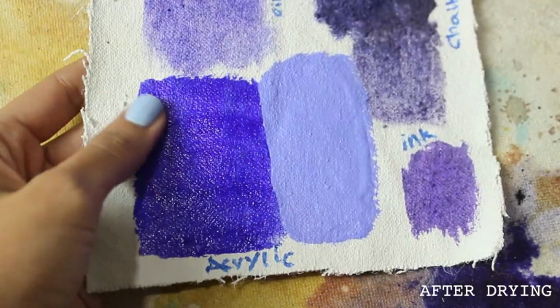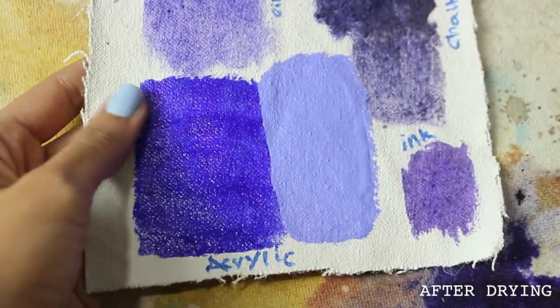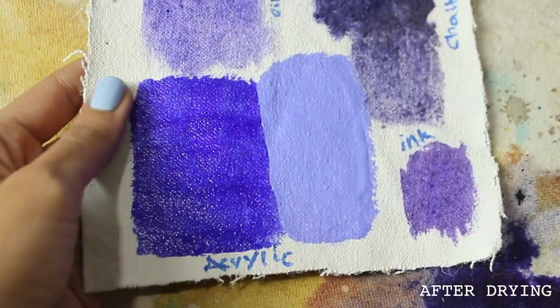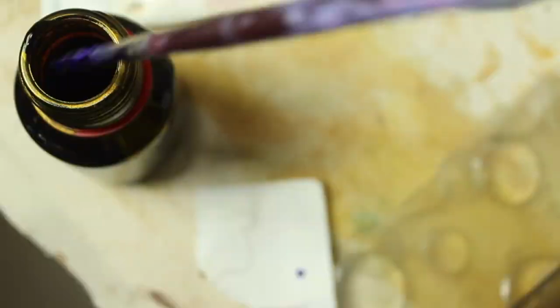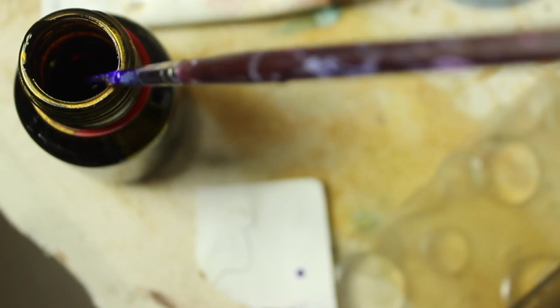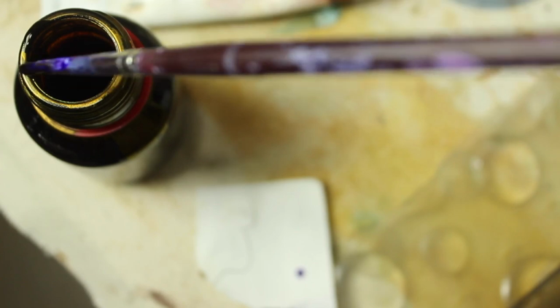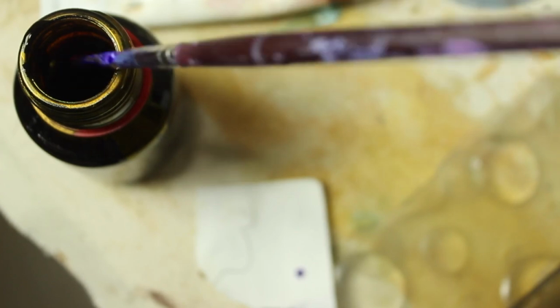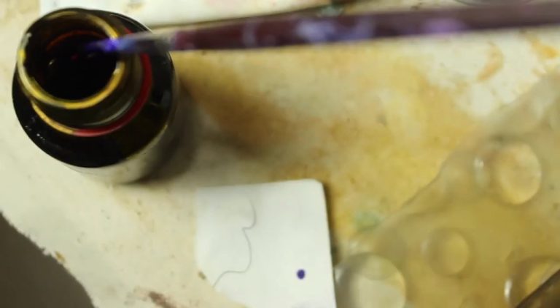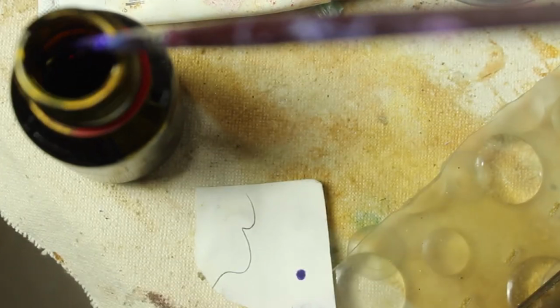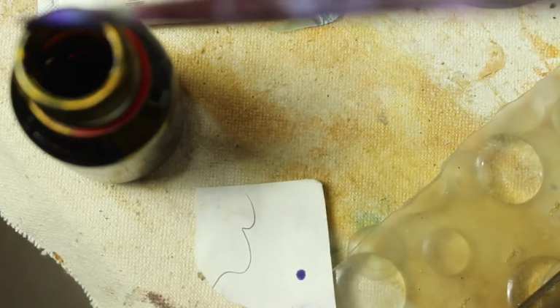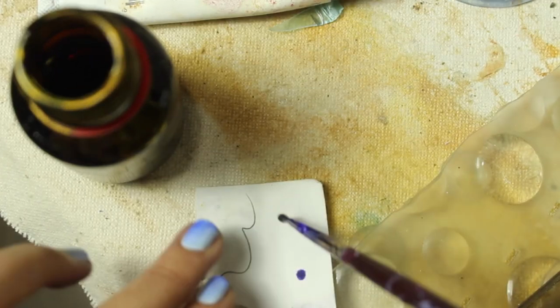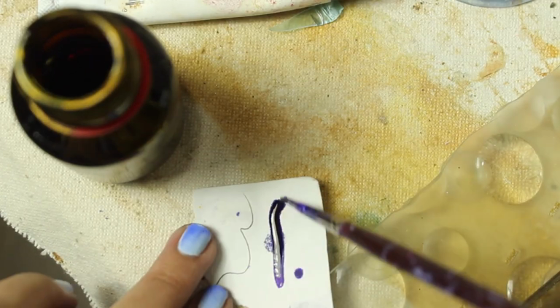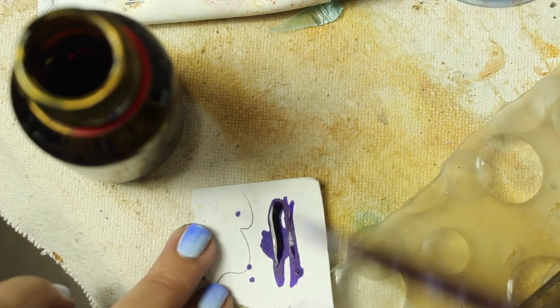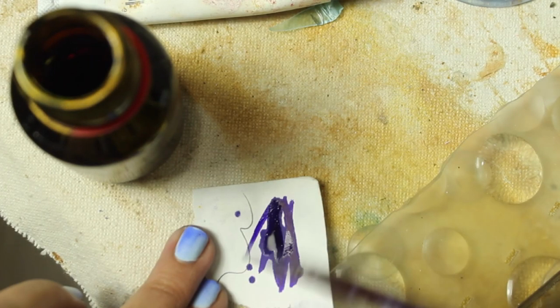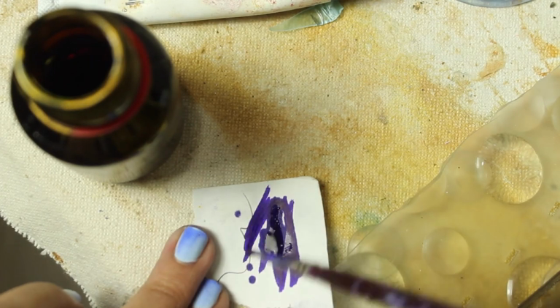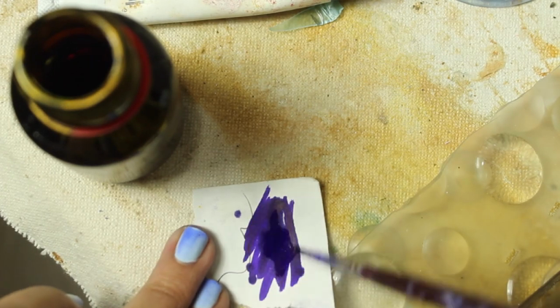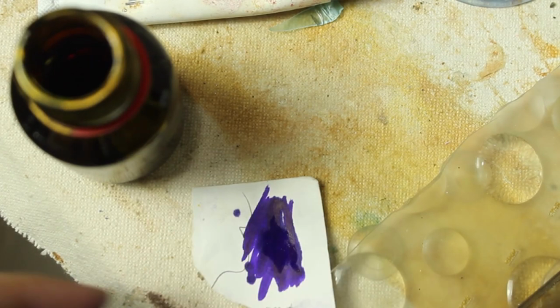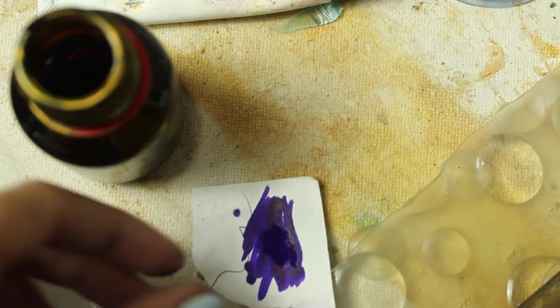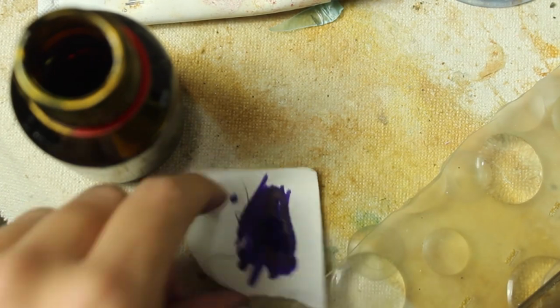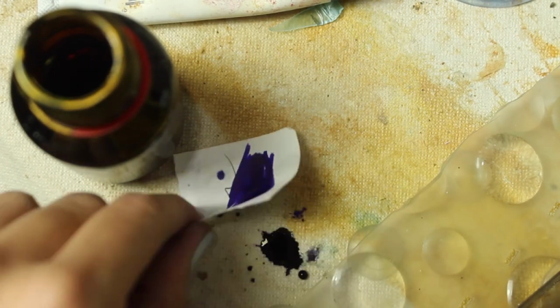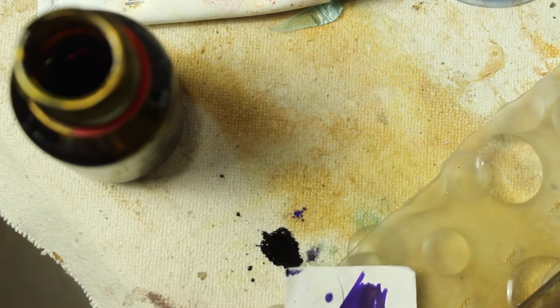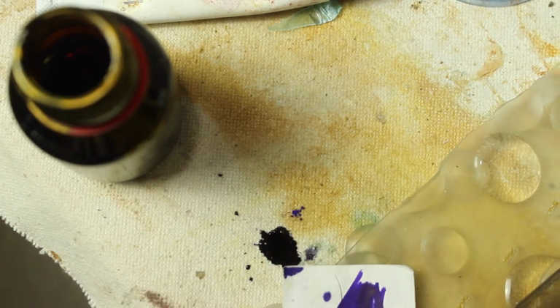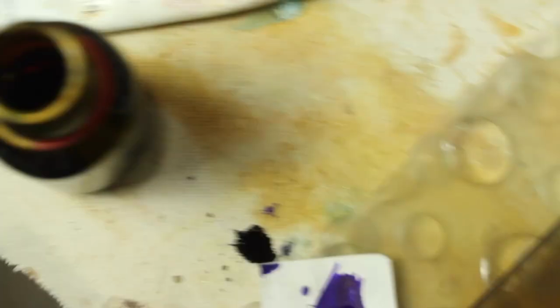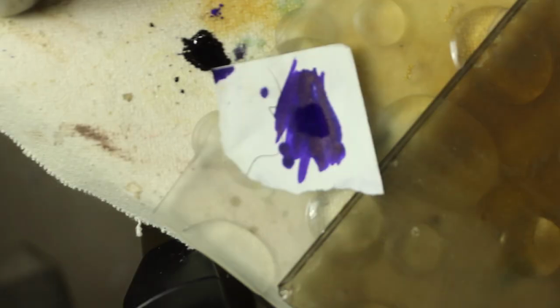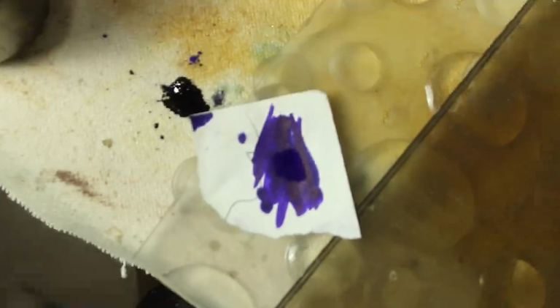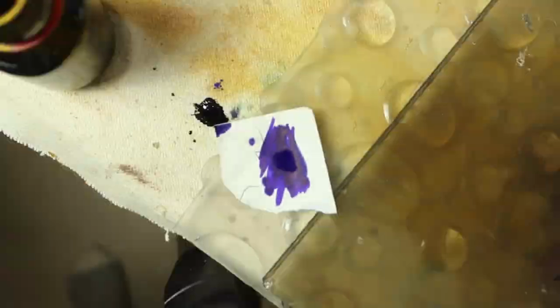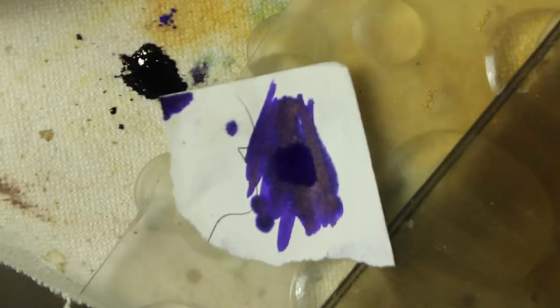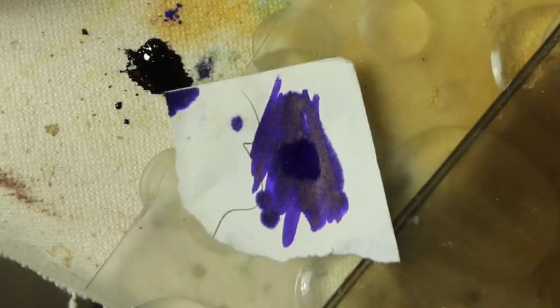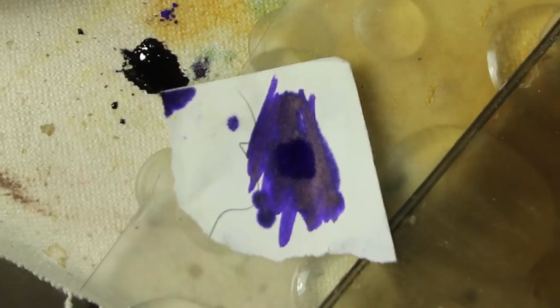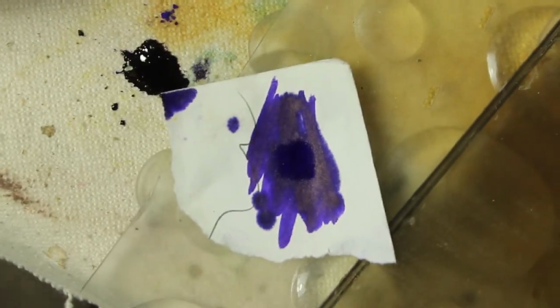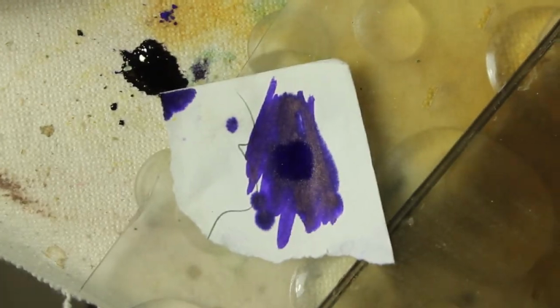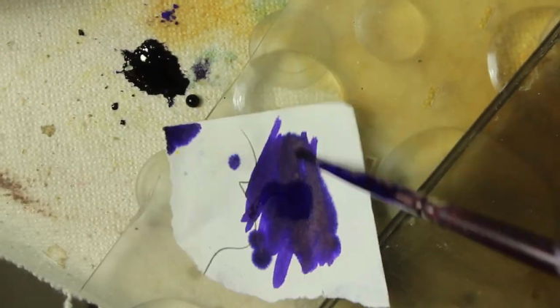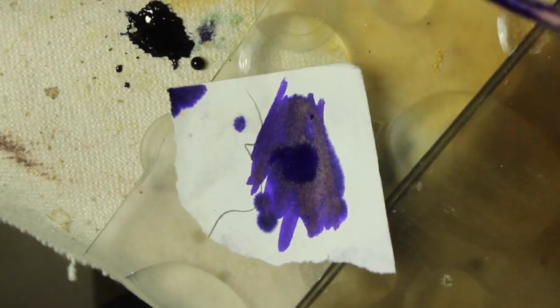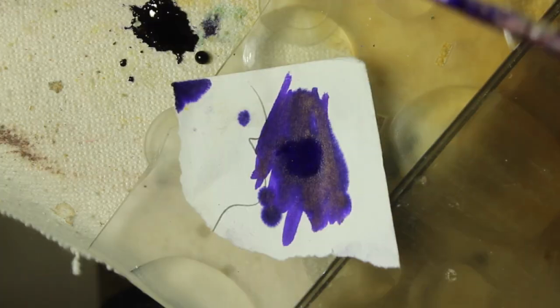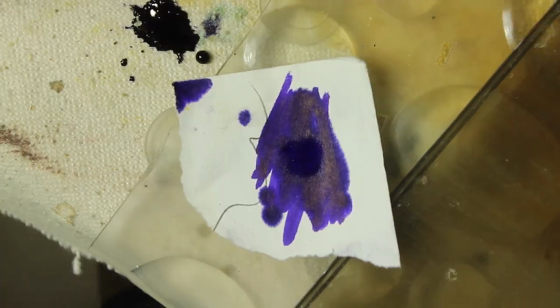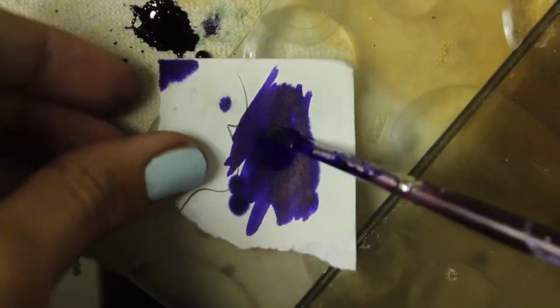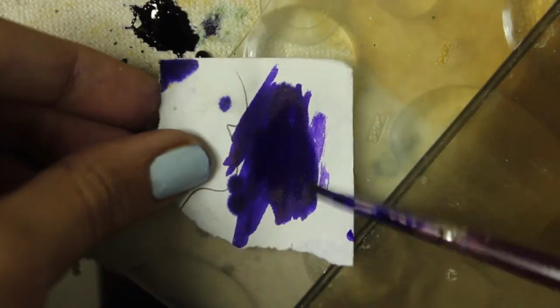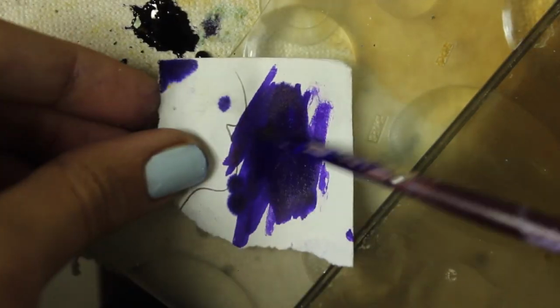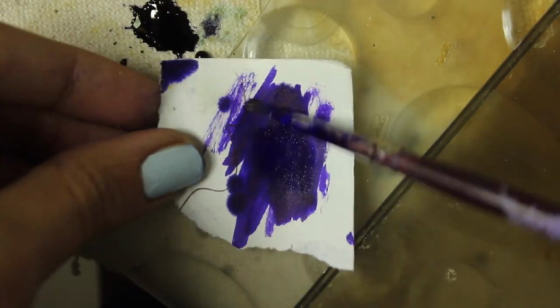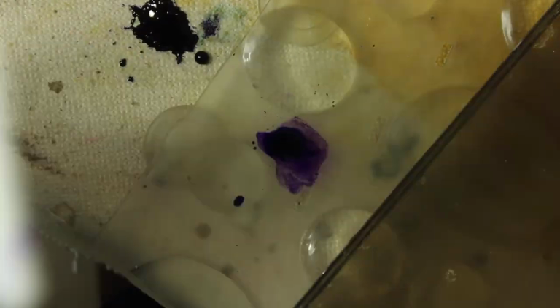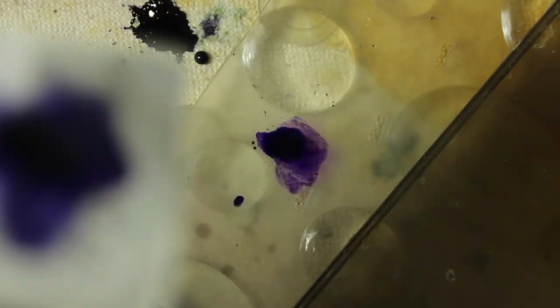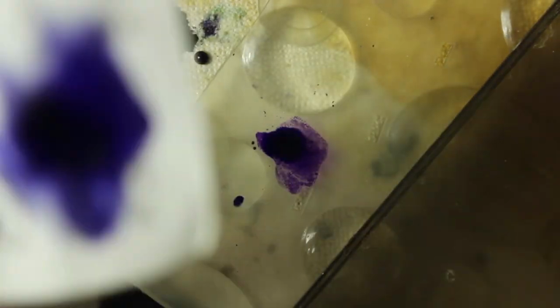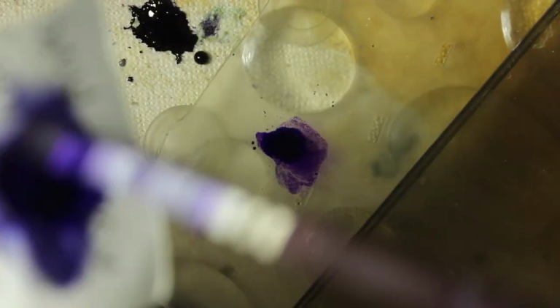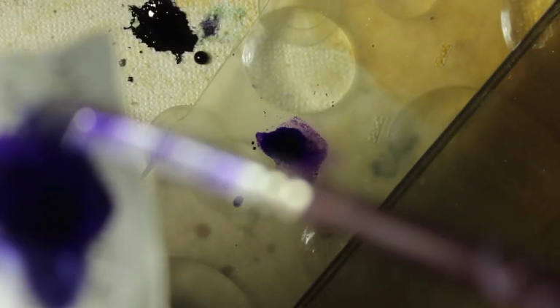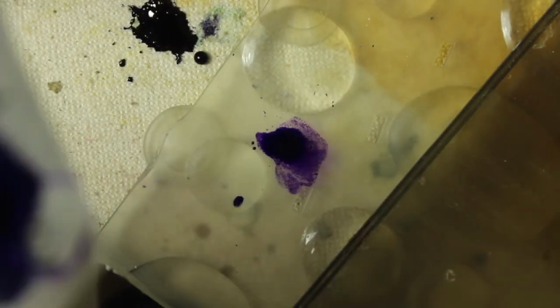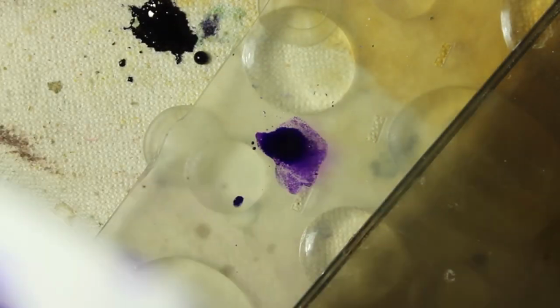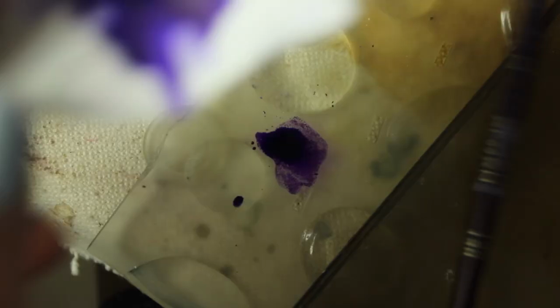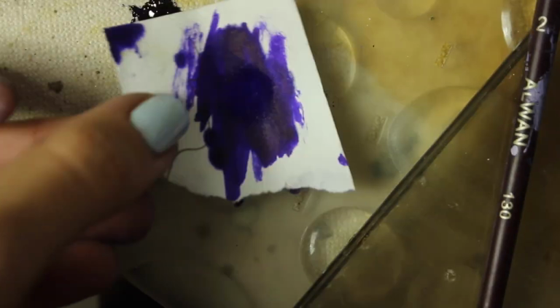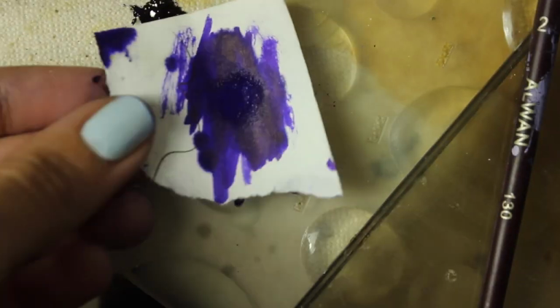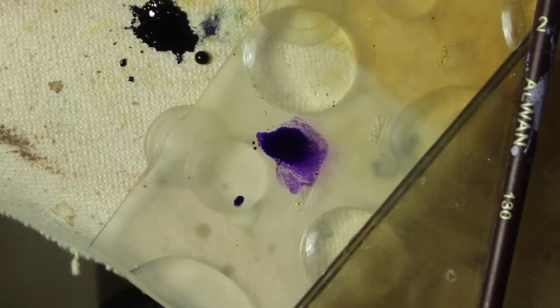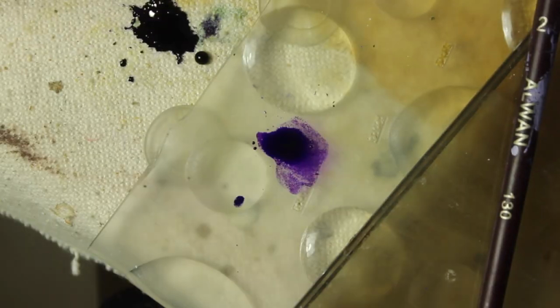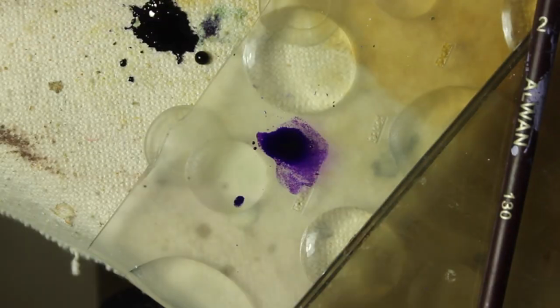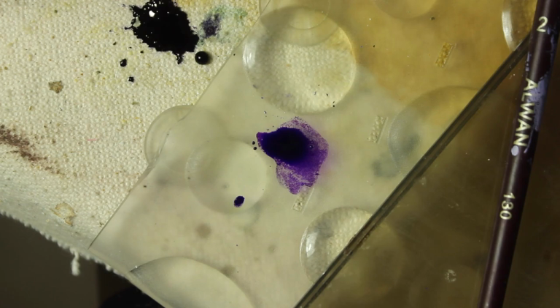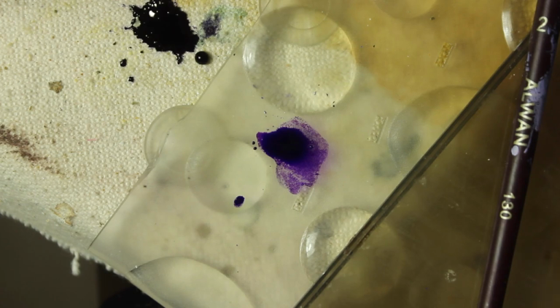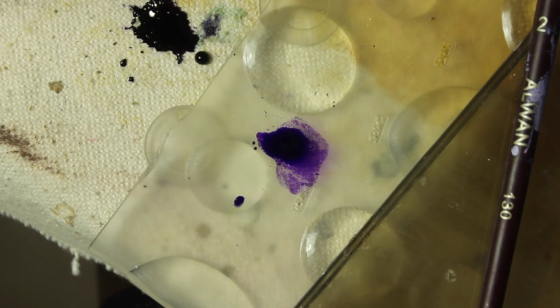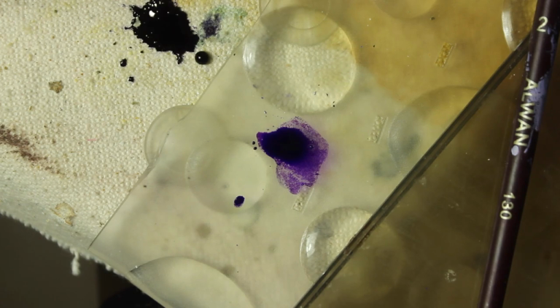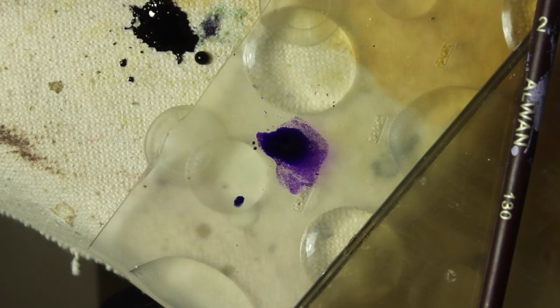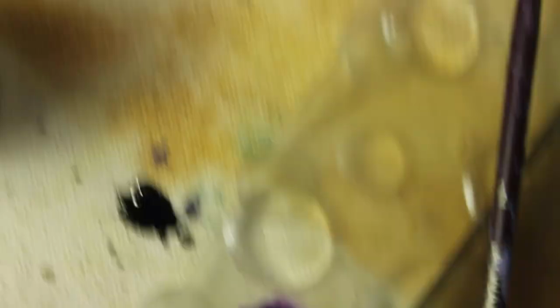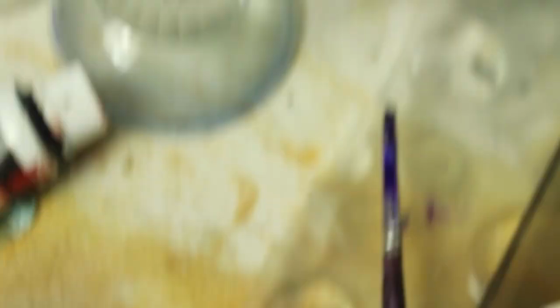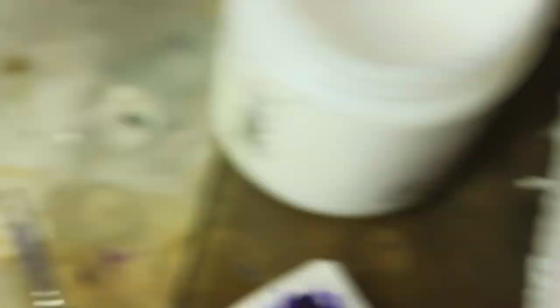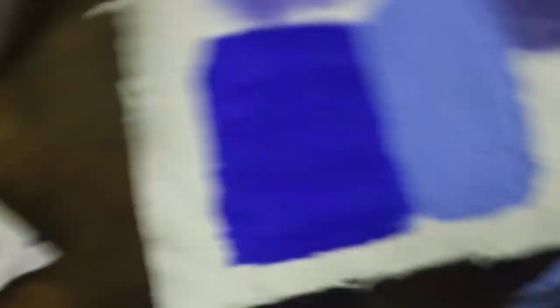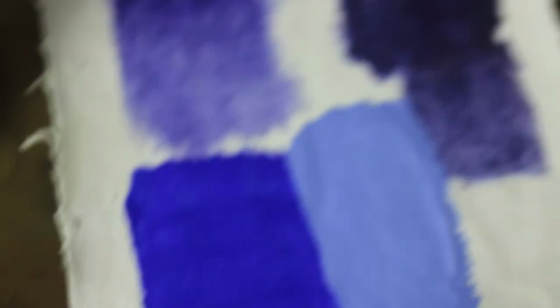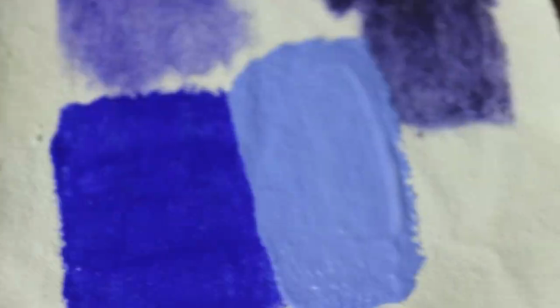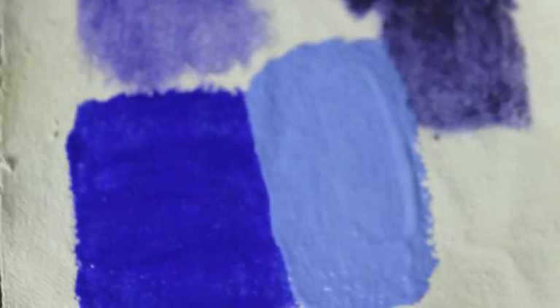The last test I'm going to do is painting the gentian violet directly from the bottle on both the canvas and a piece of paper.